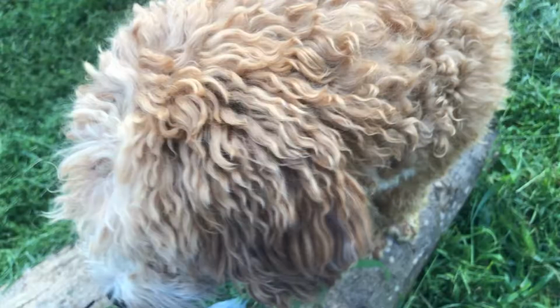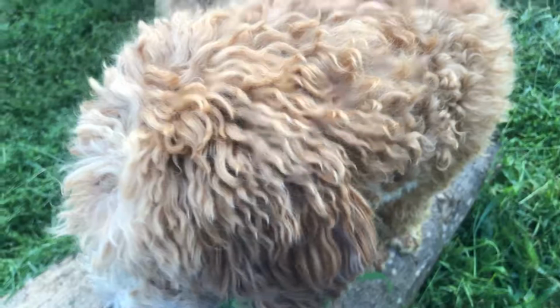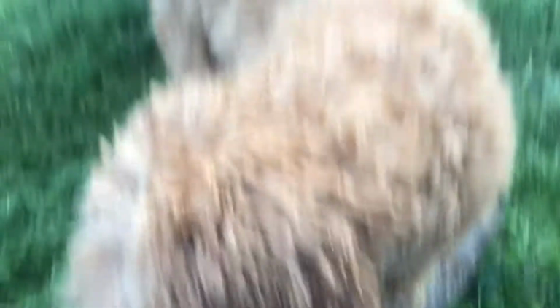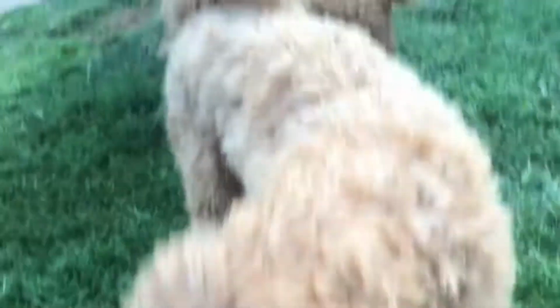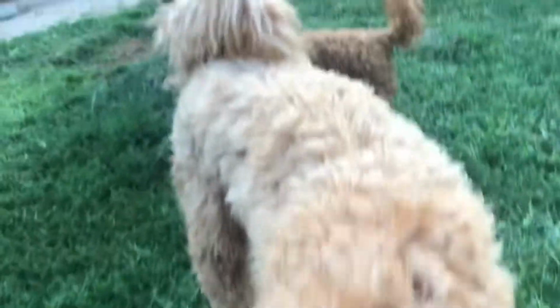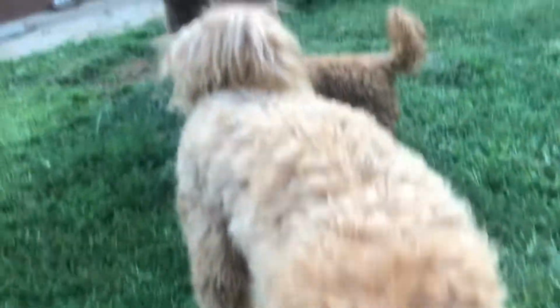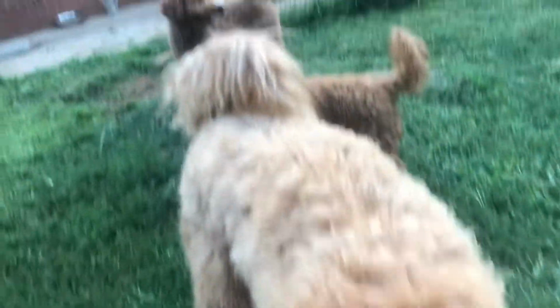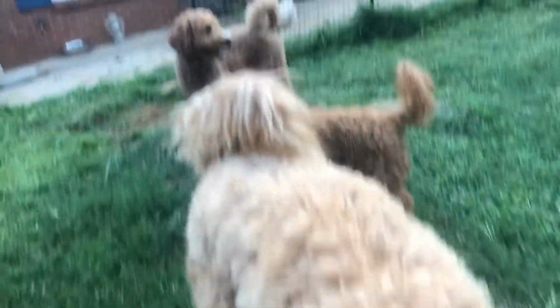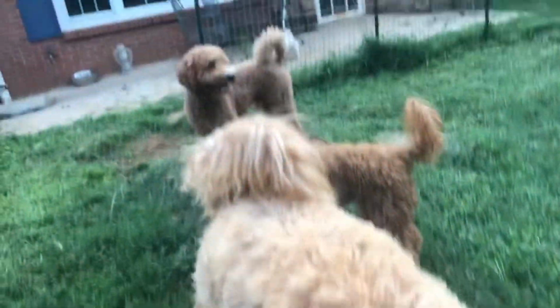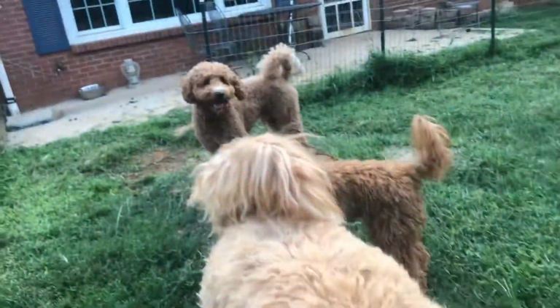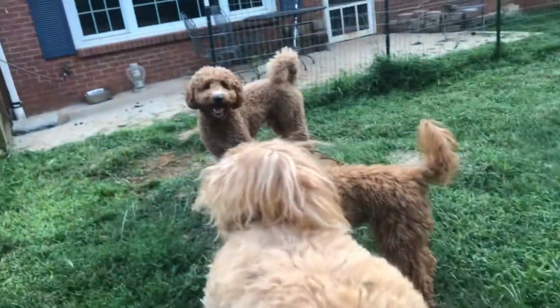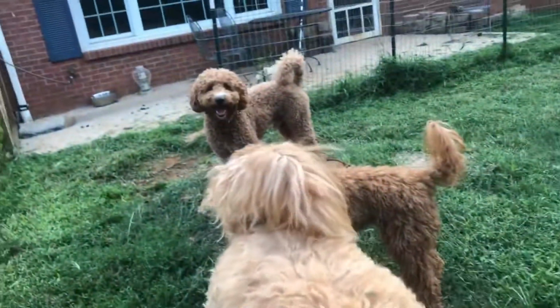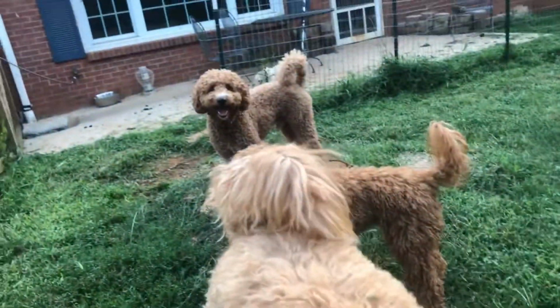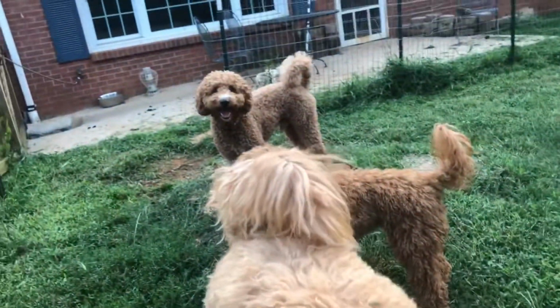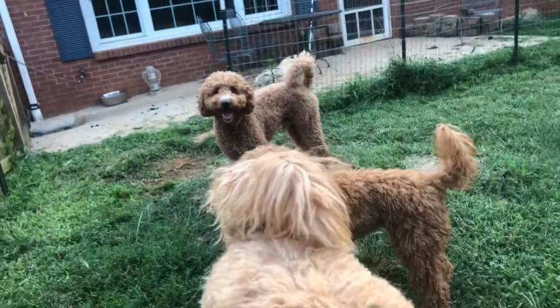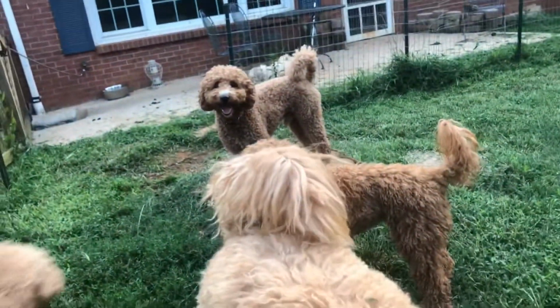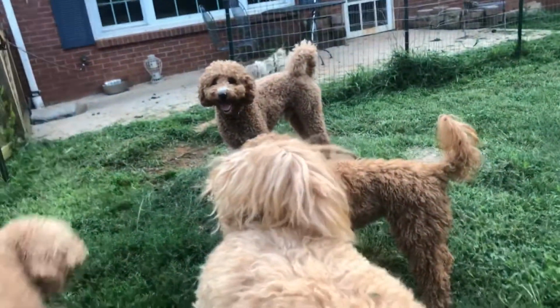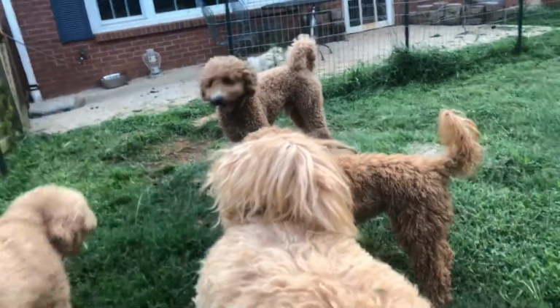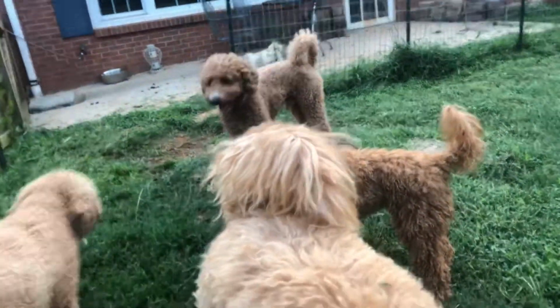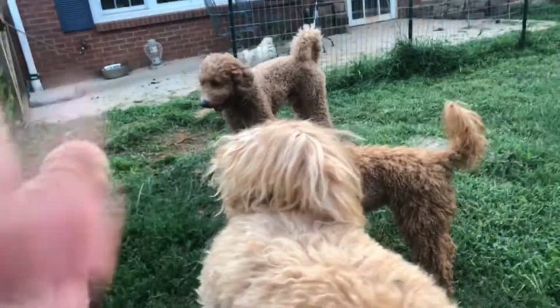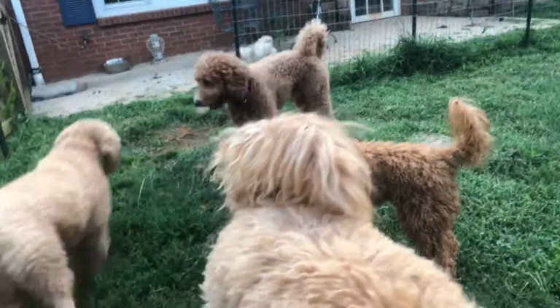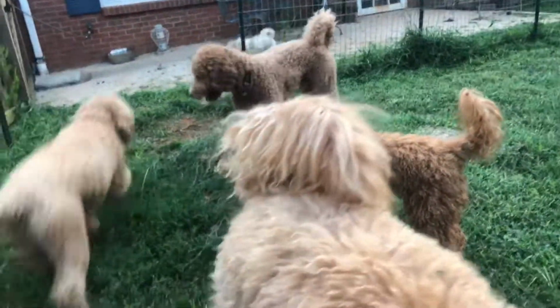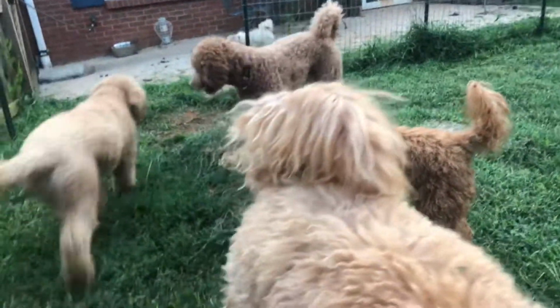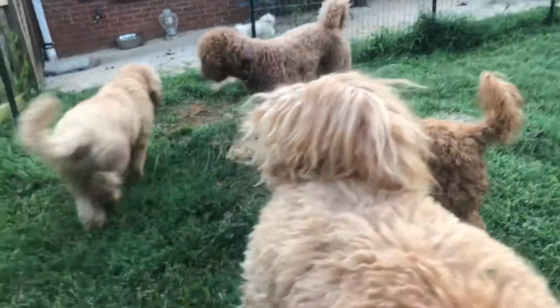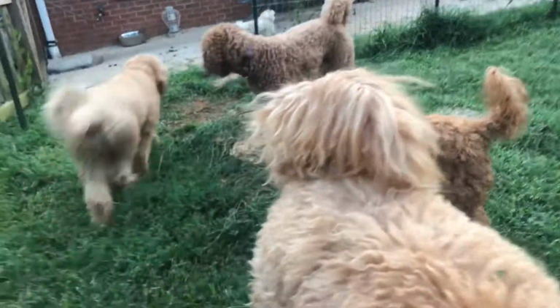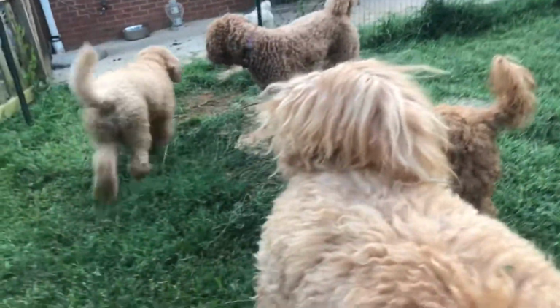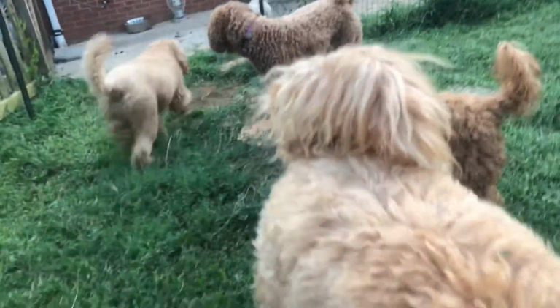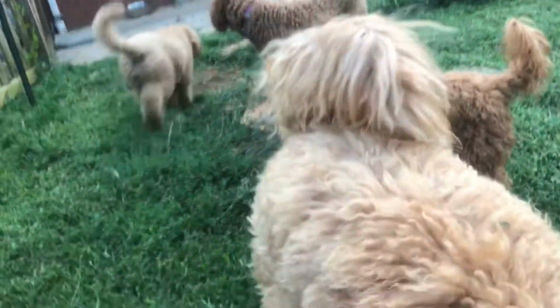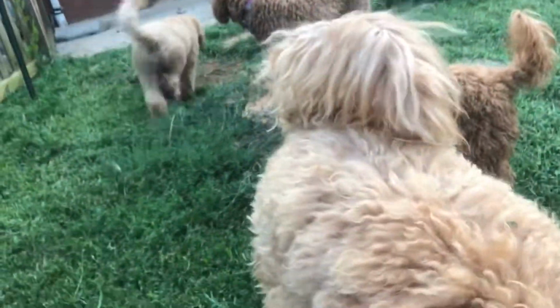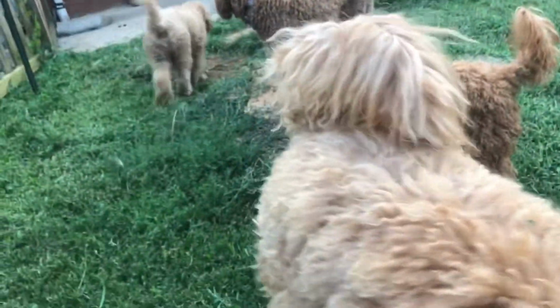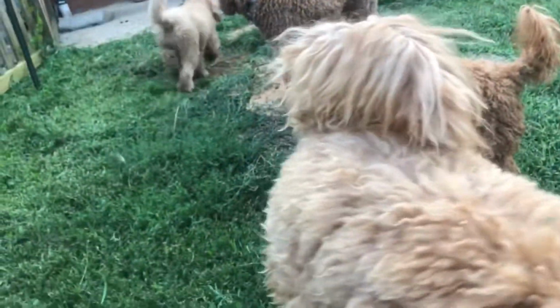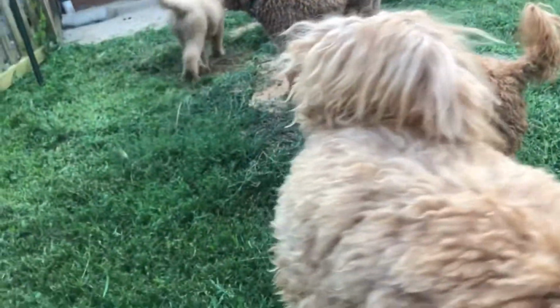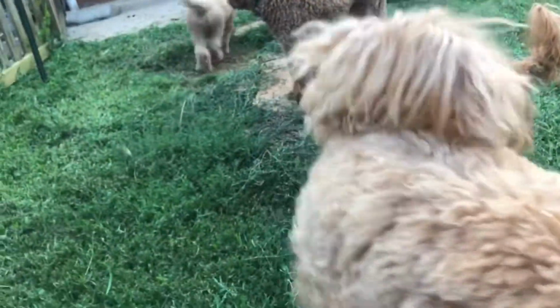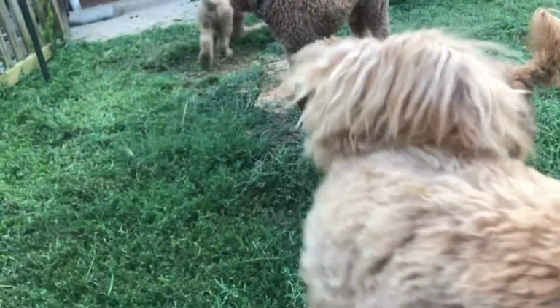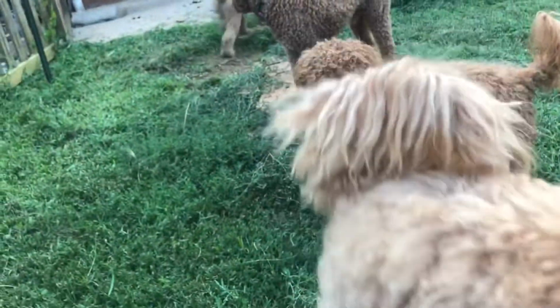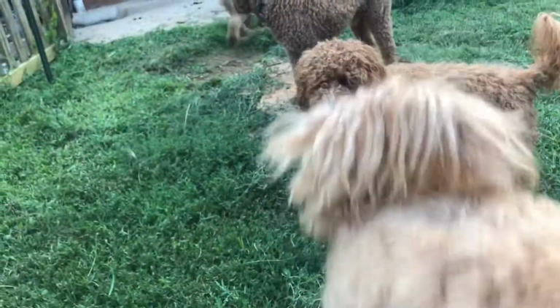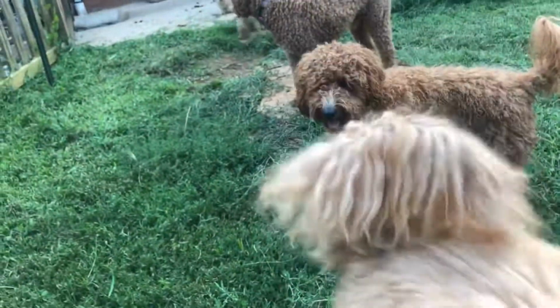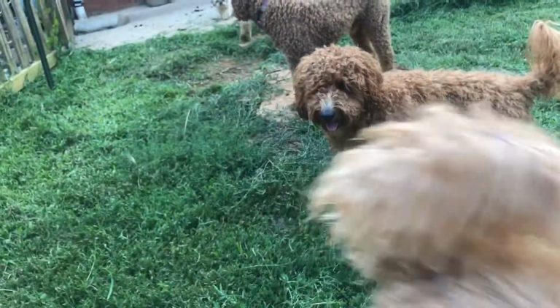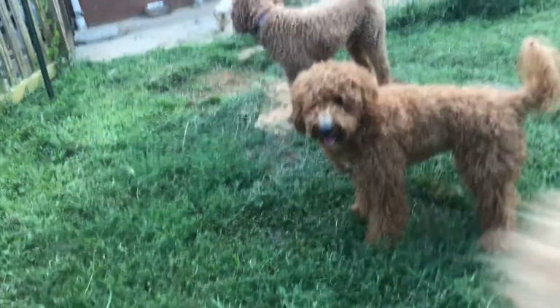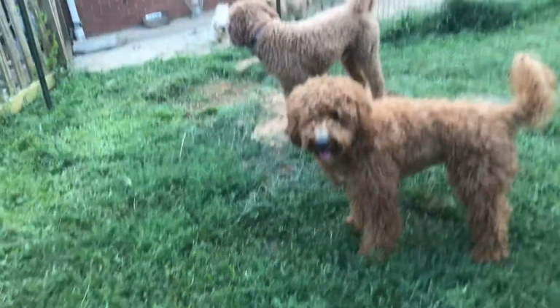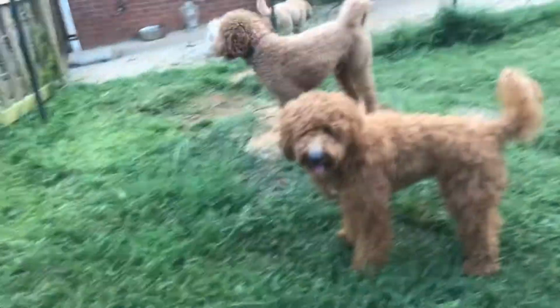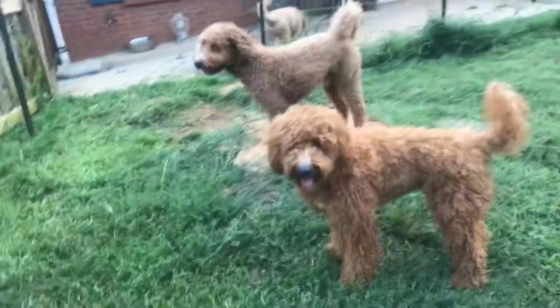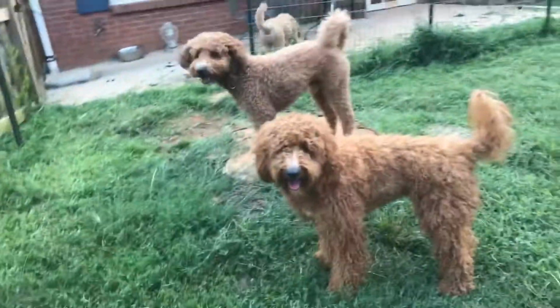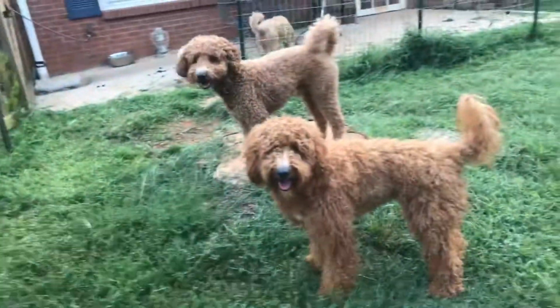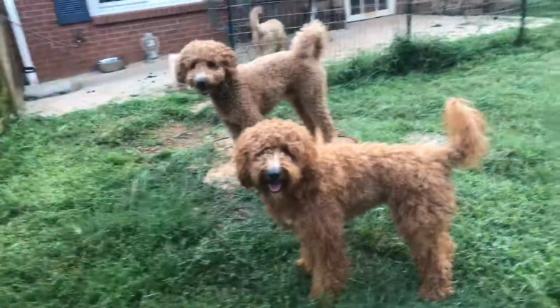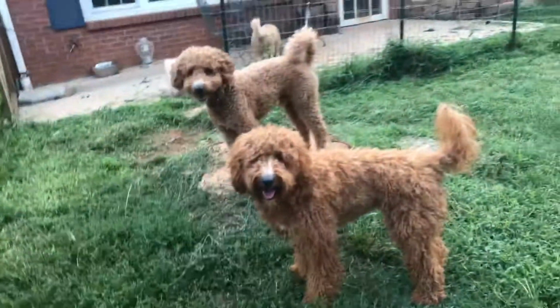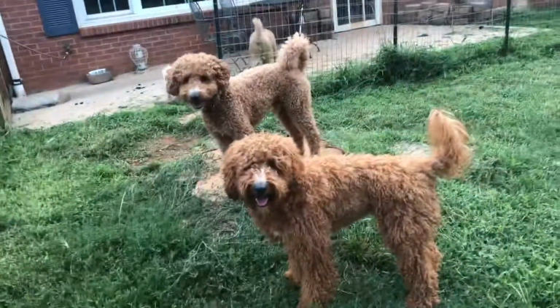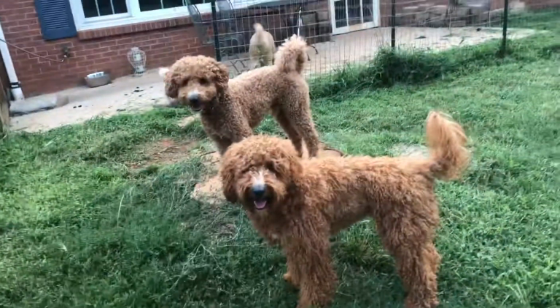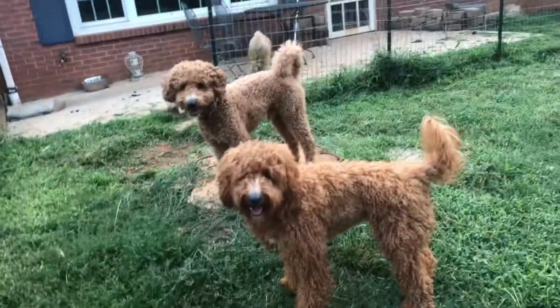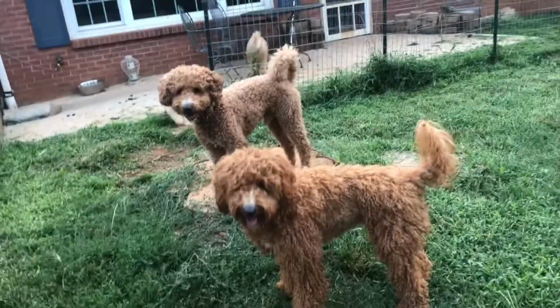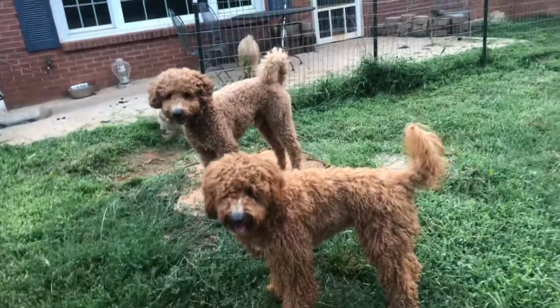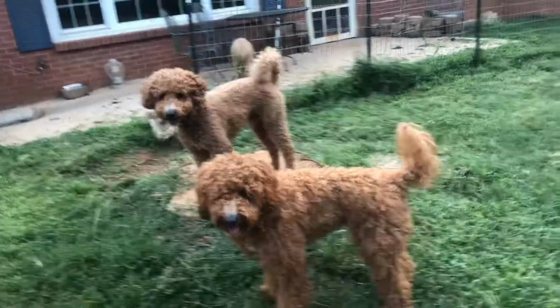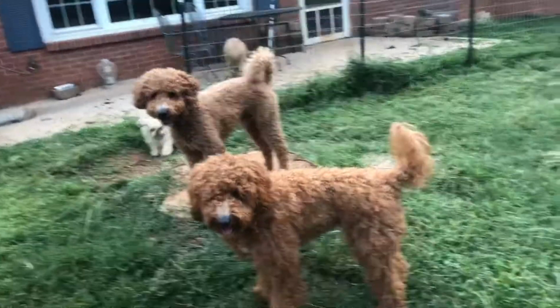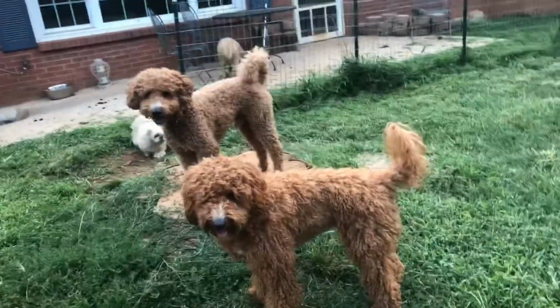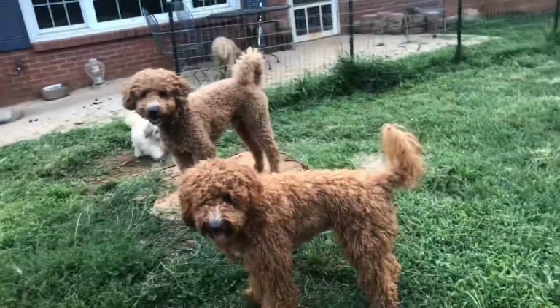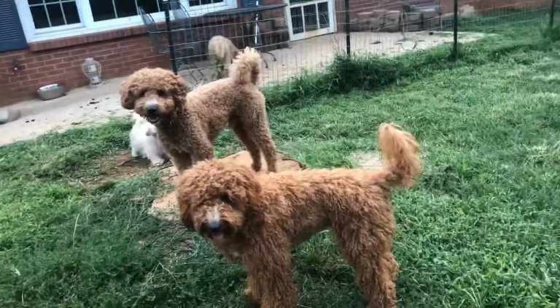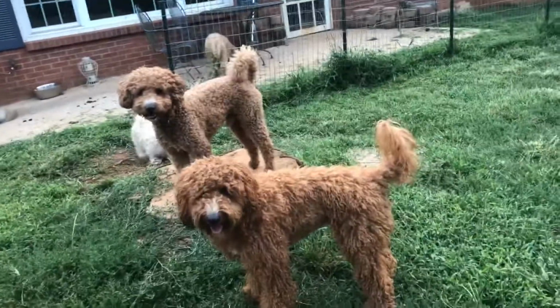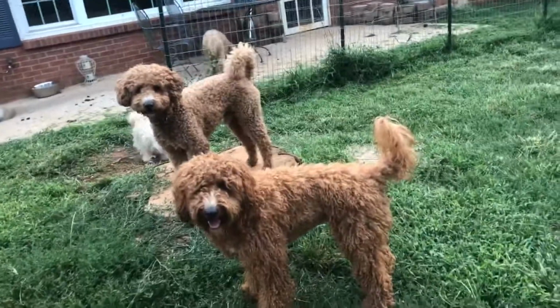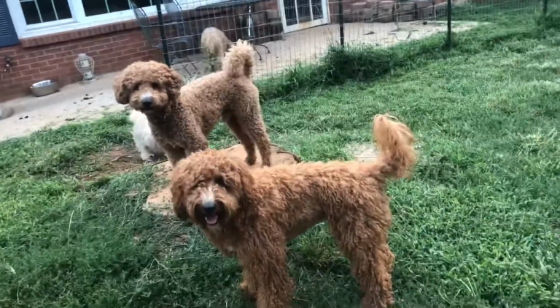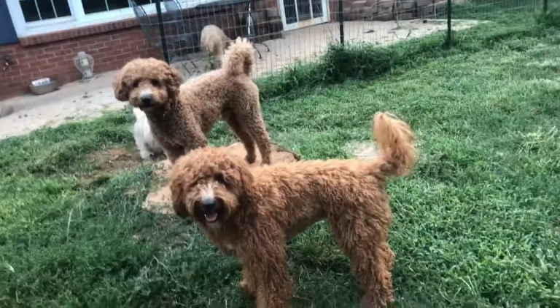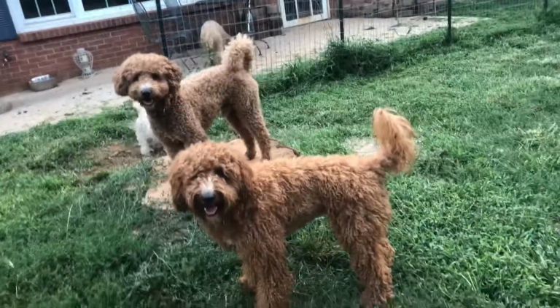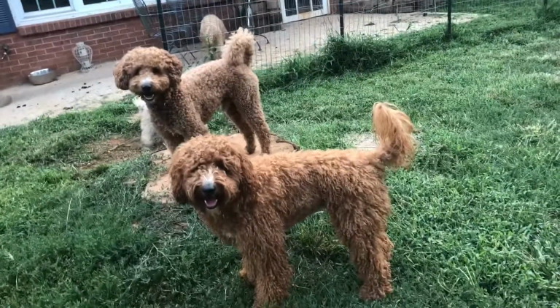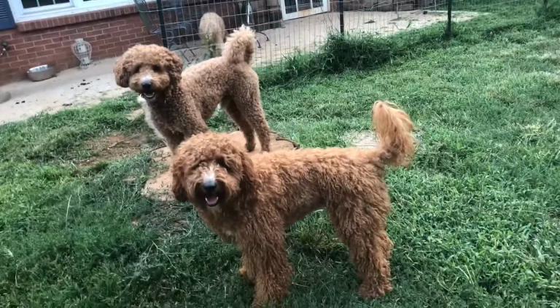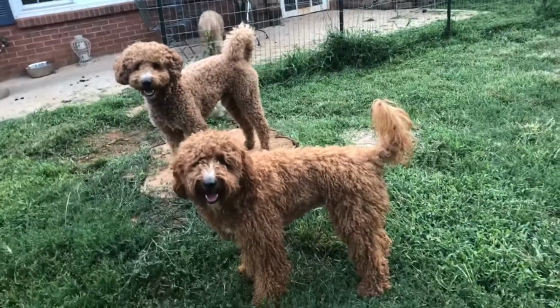I want to do a video of my doggies. We're getting a visit from one of my little girls who is not so little anymore.